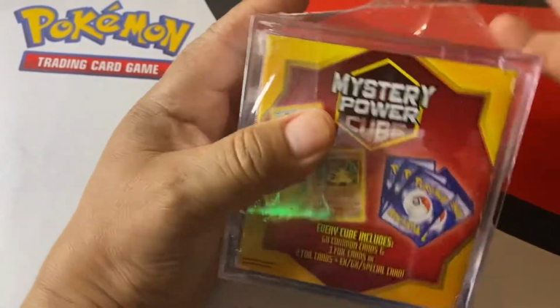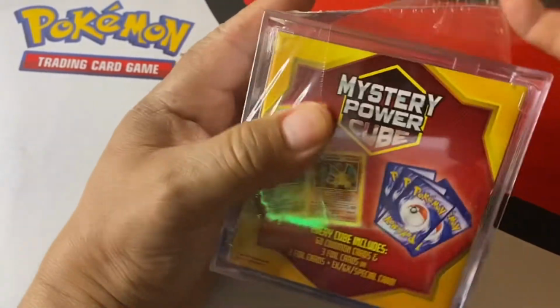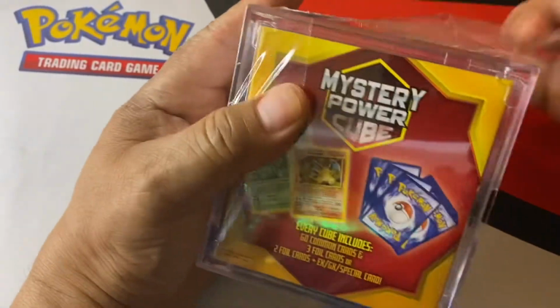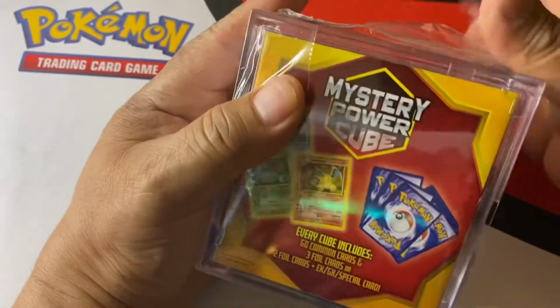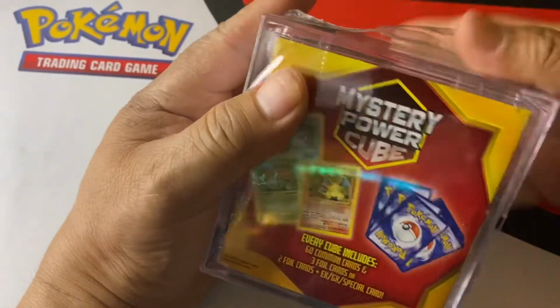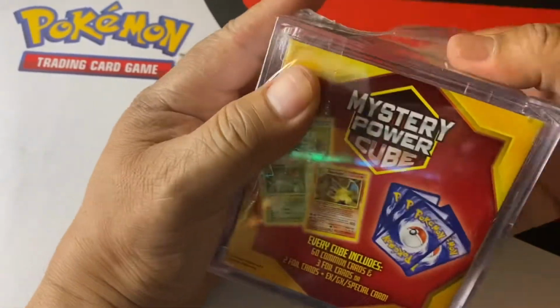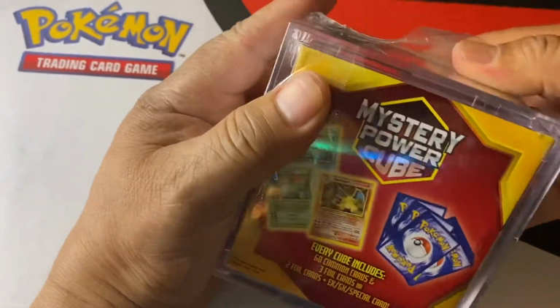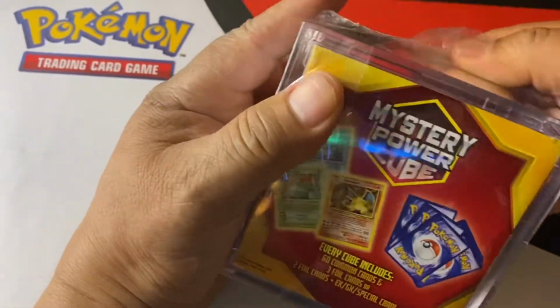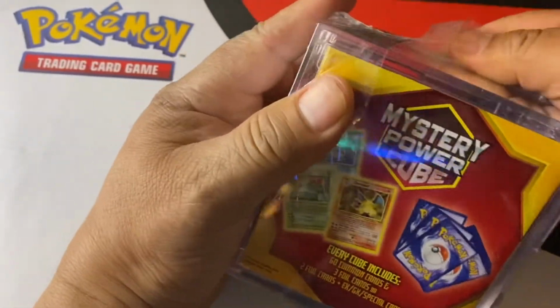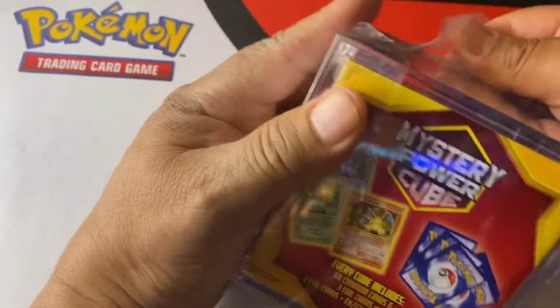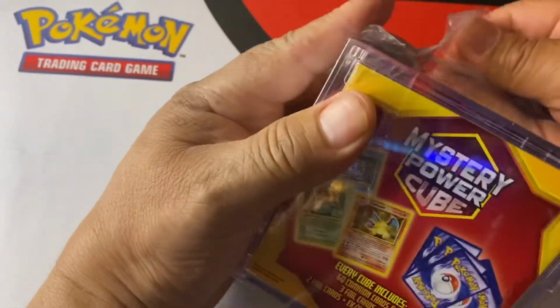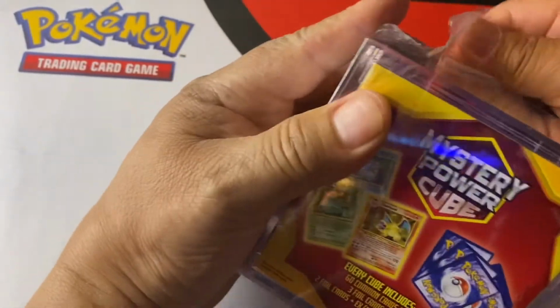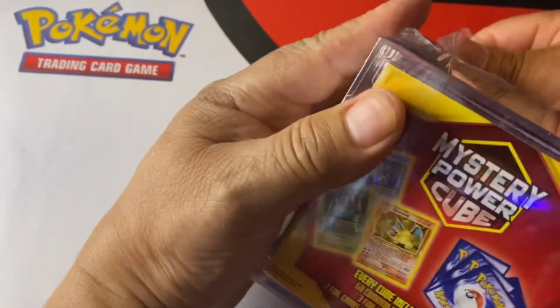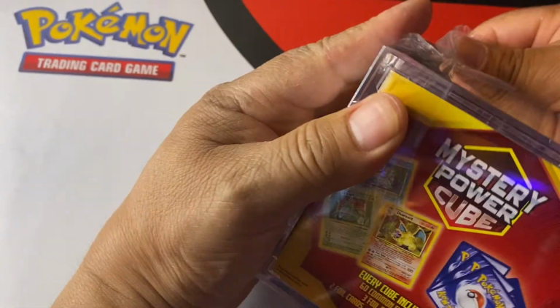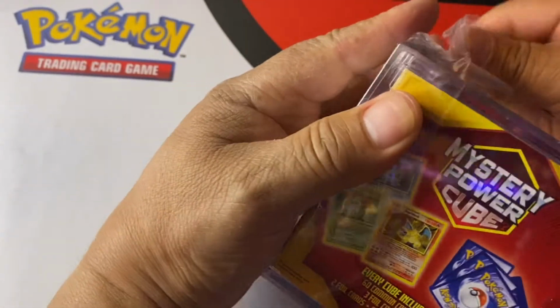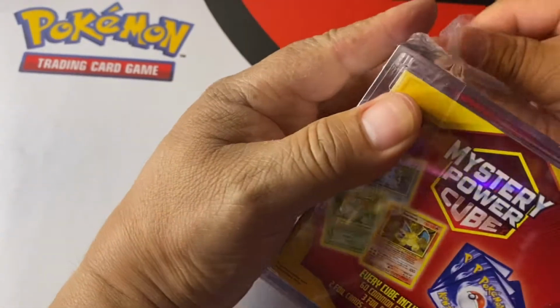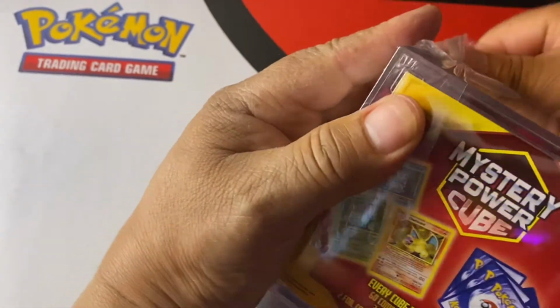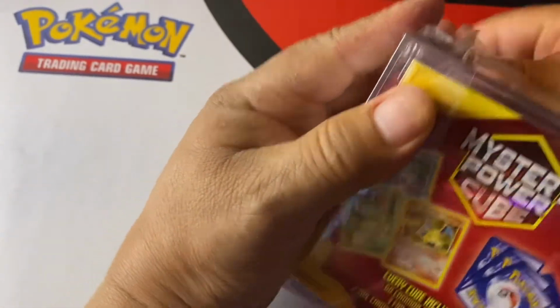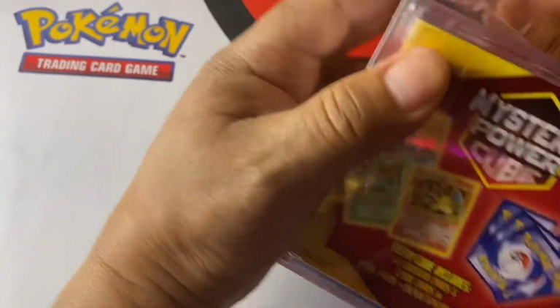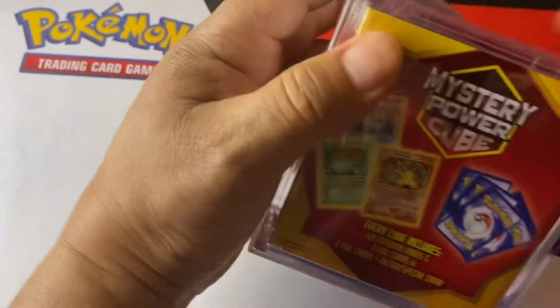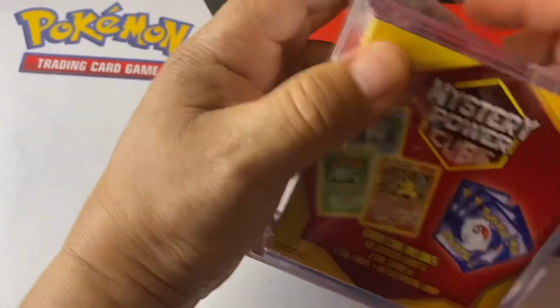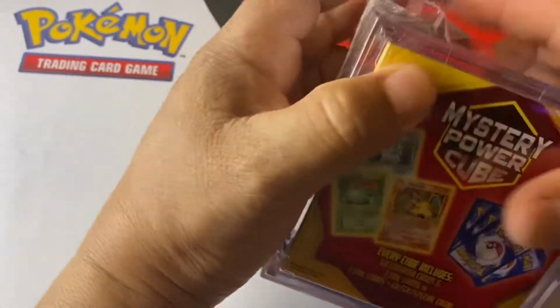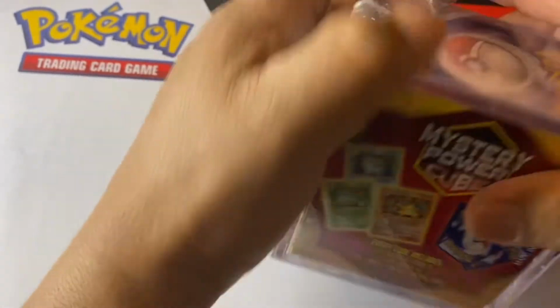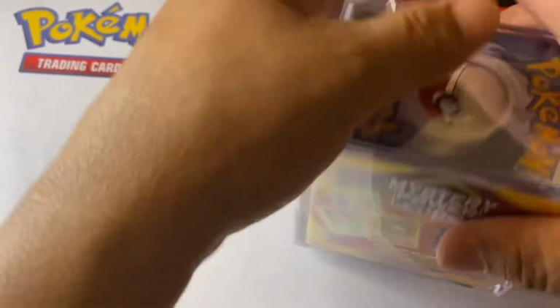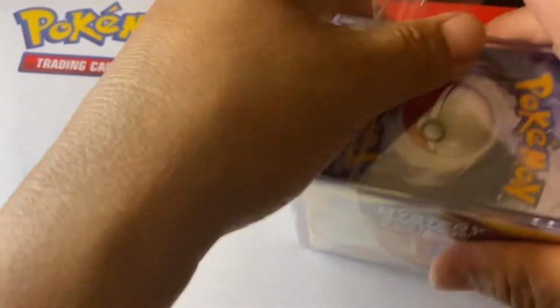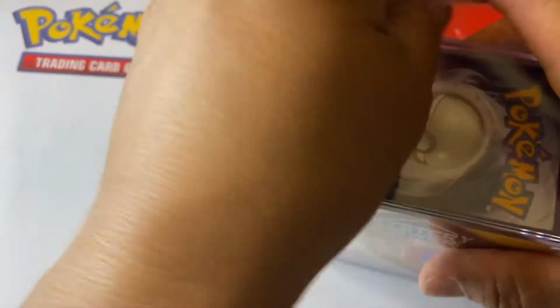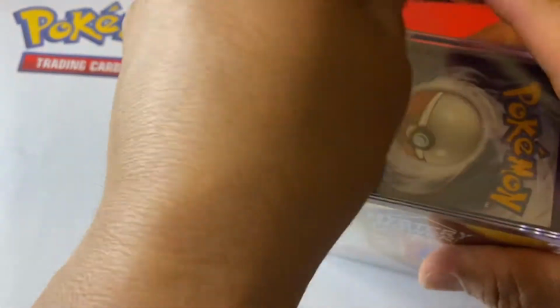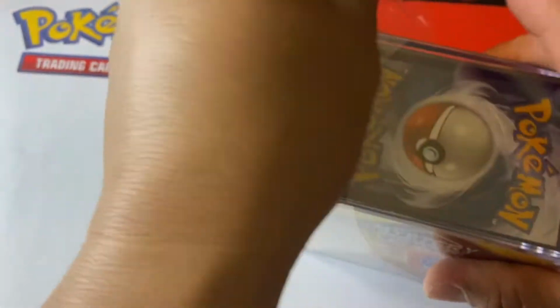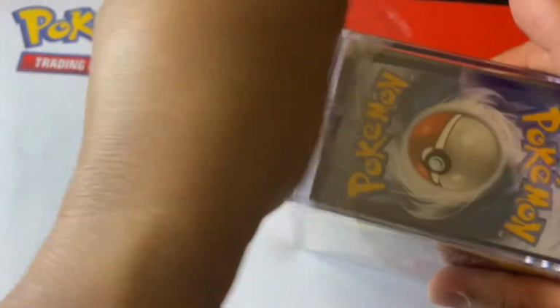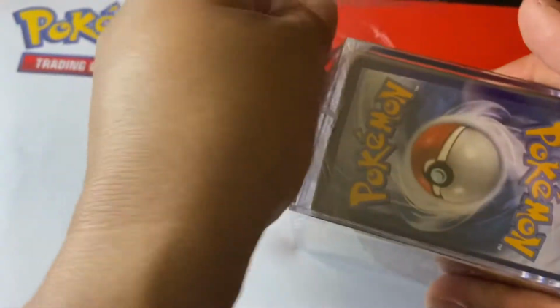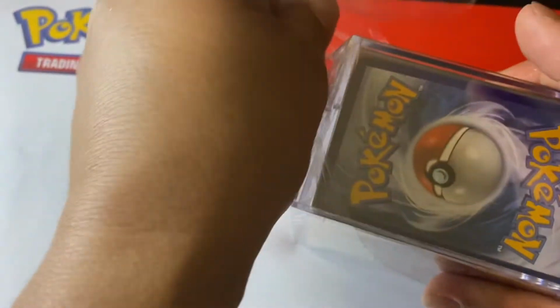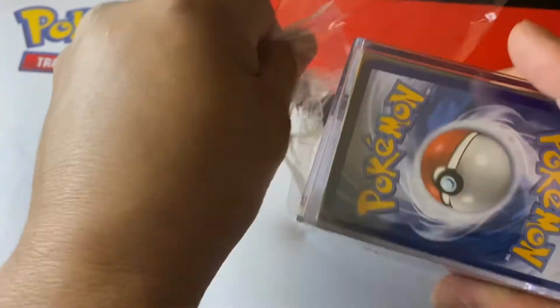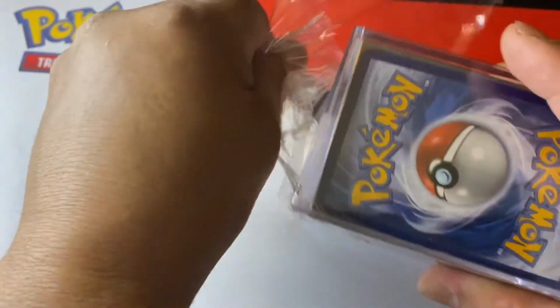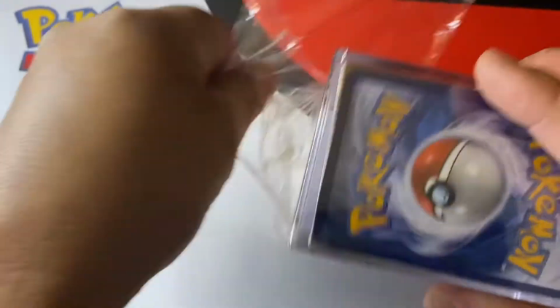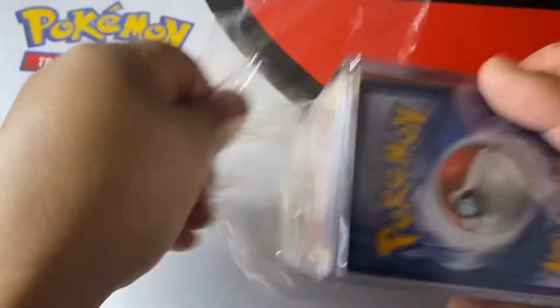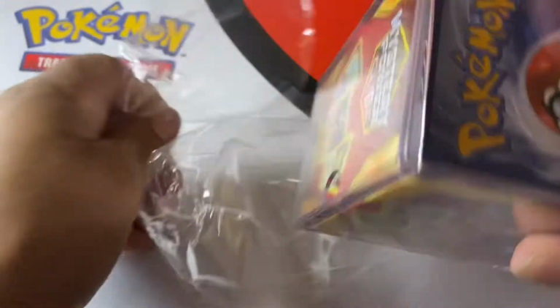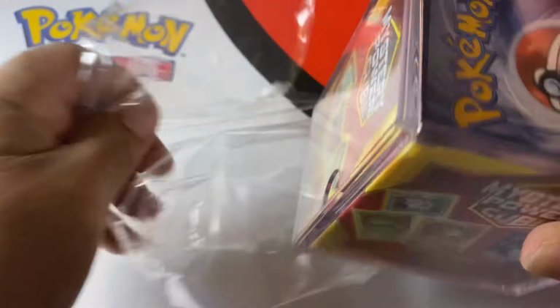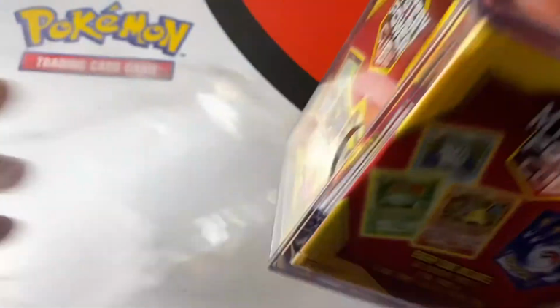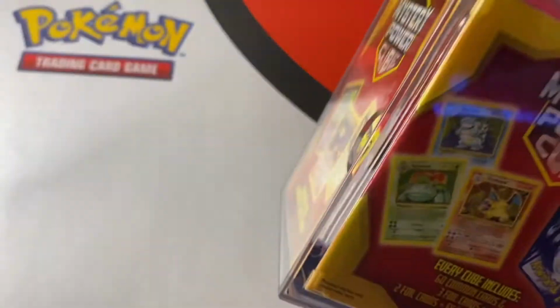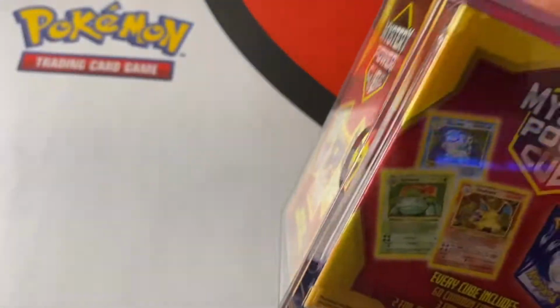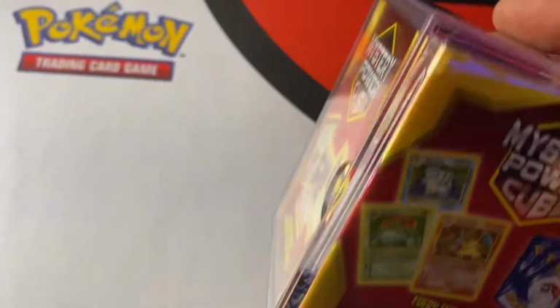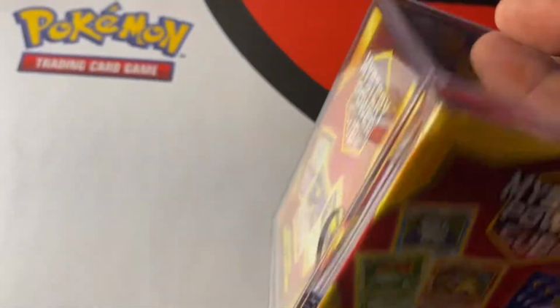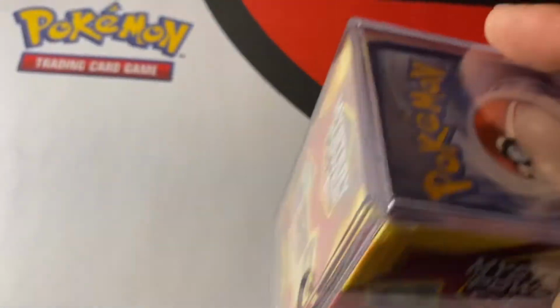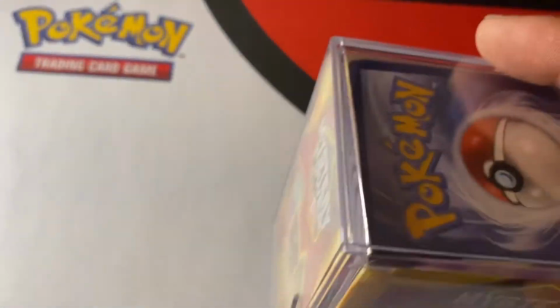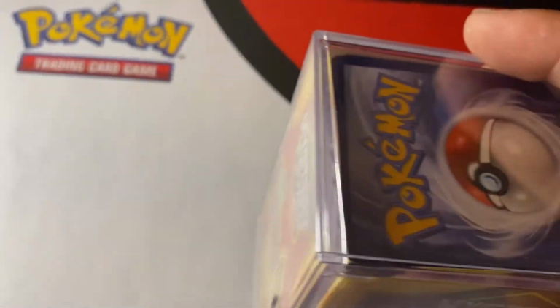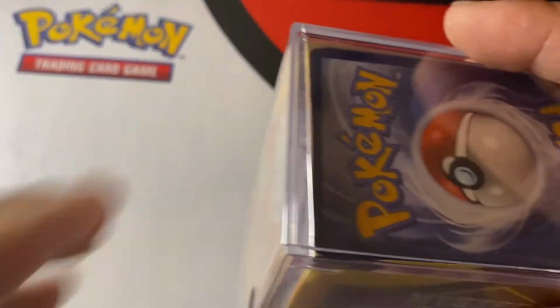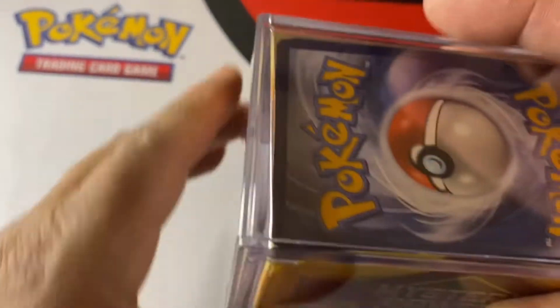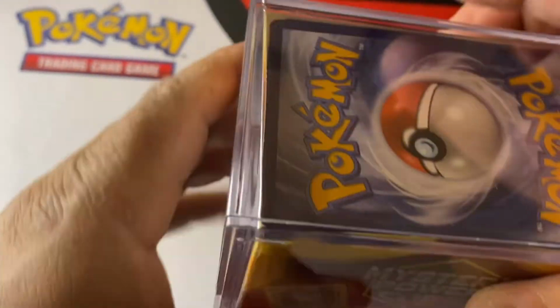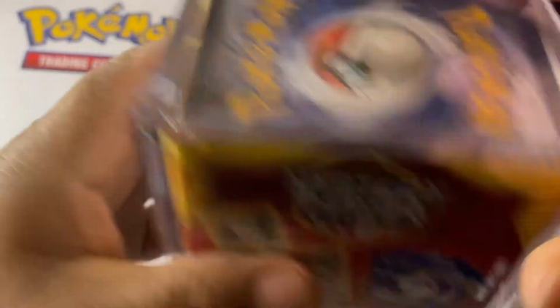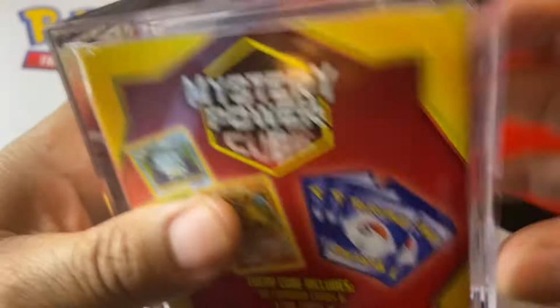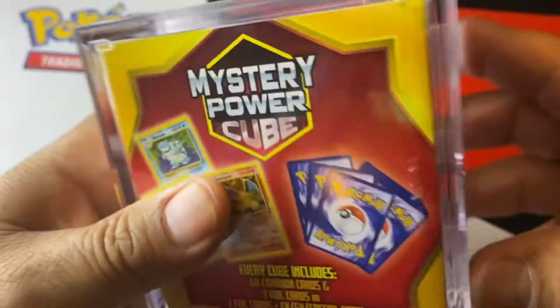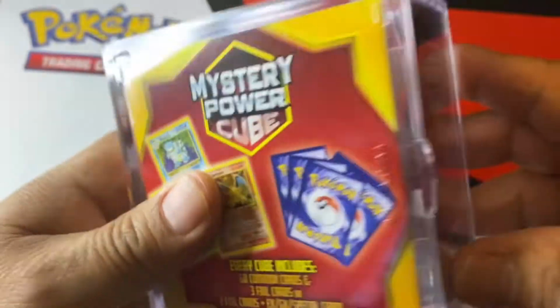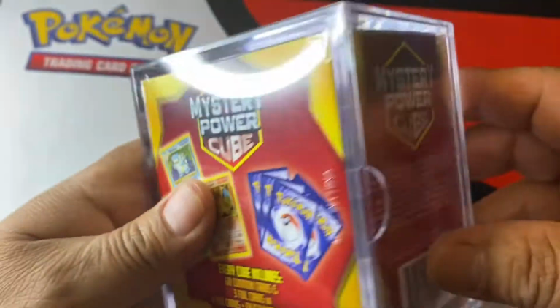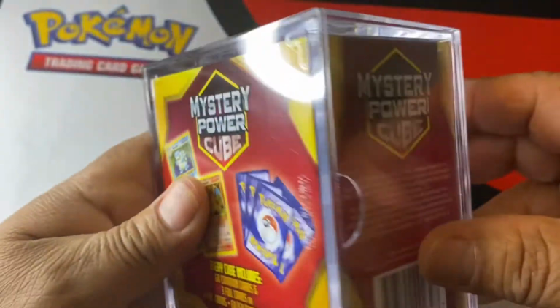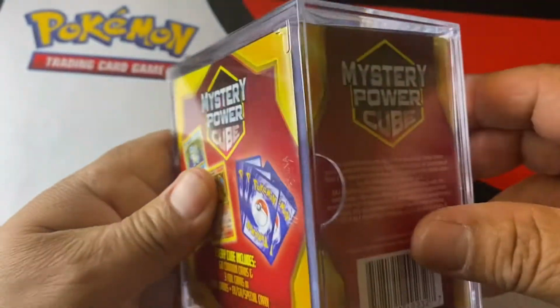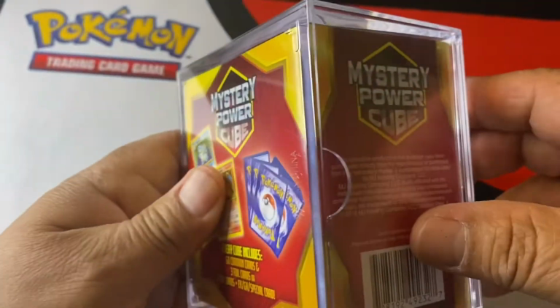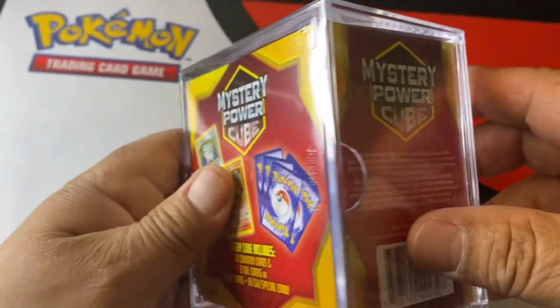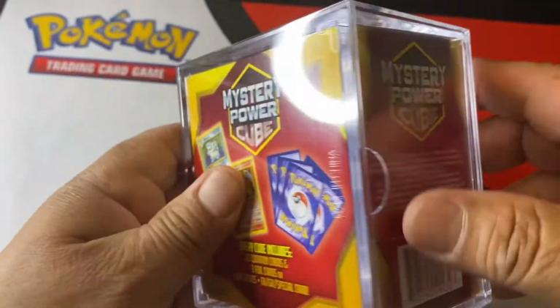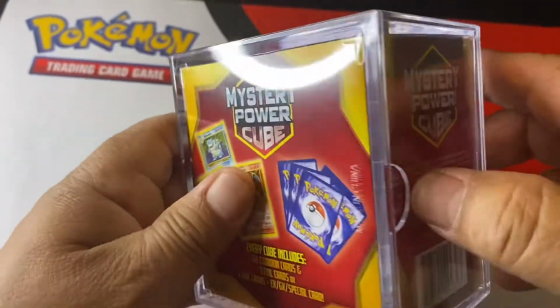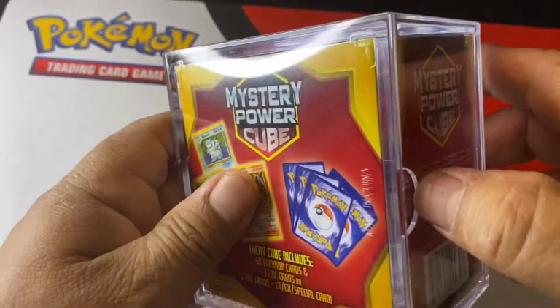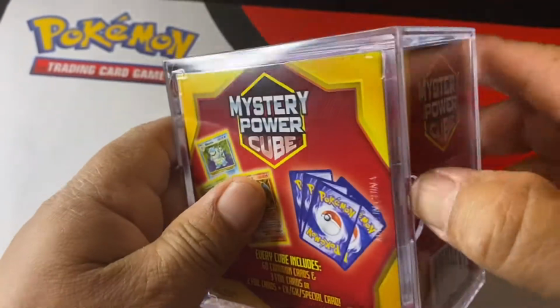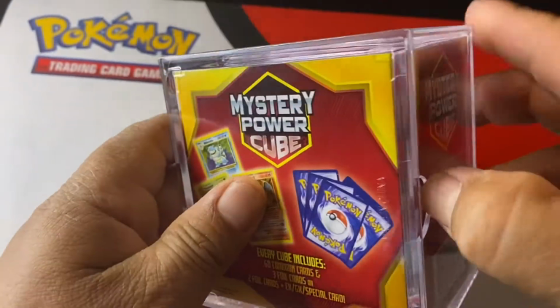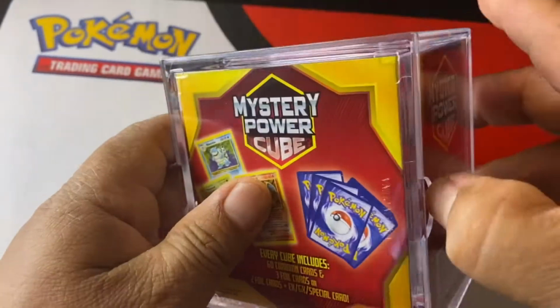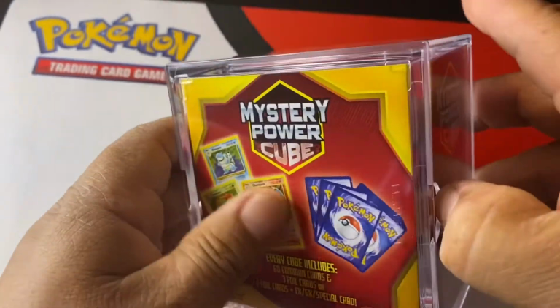This is a mystery Power Cube — the first Power Cube I've ever opened.